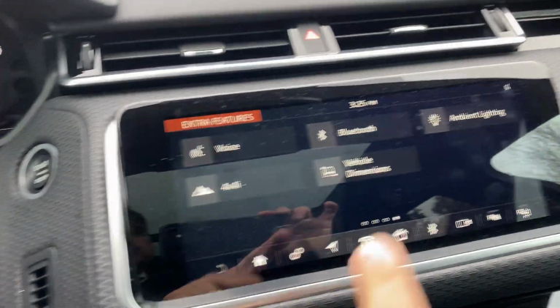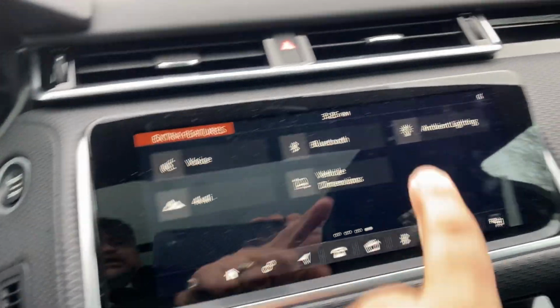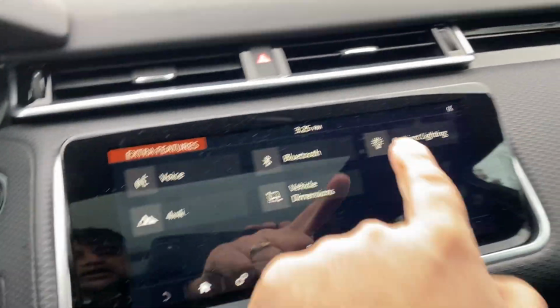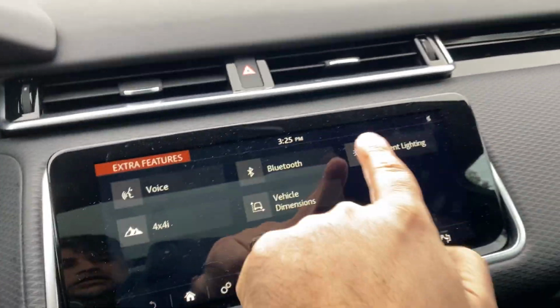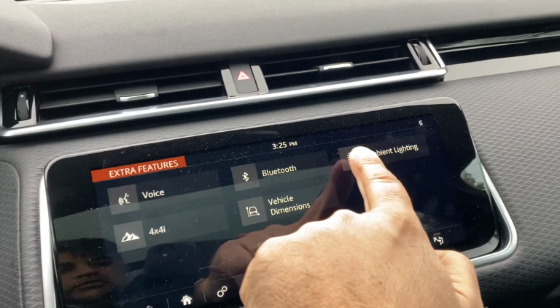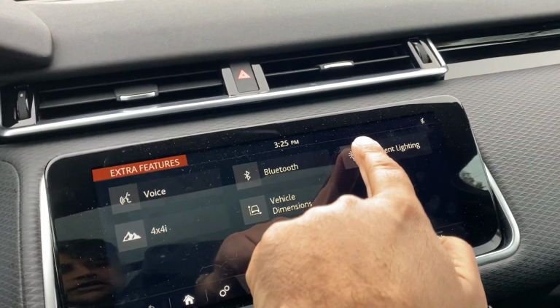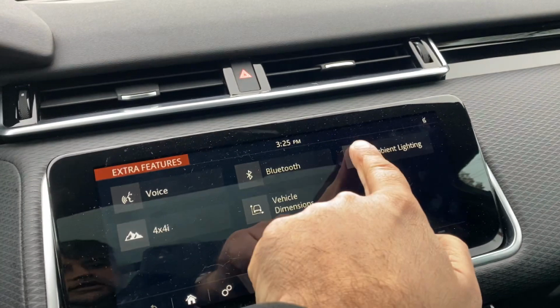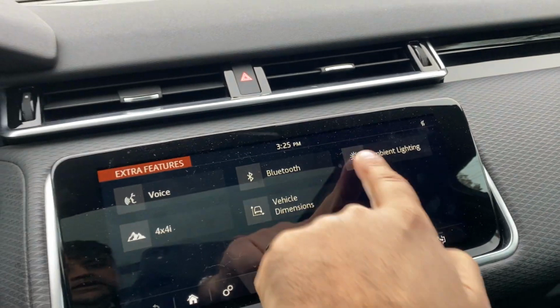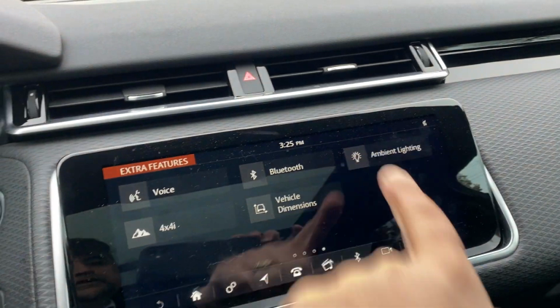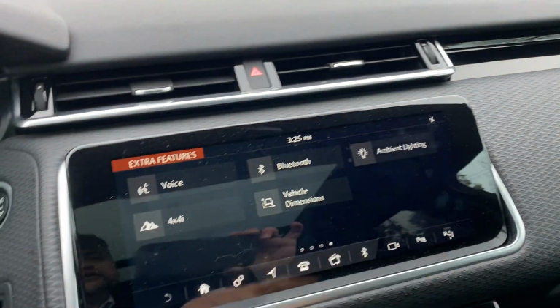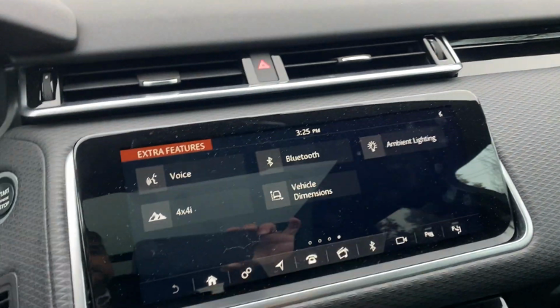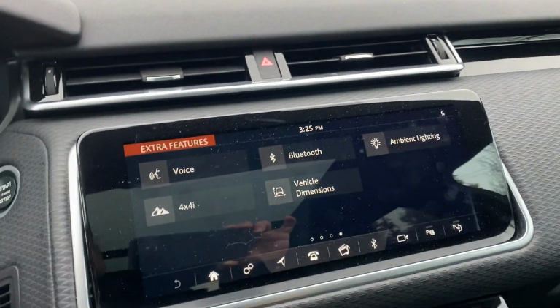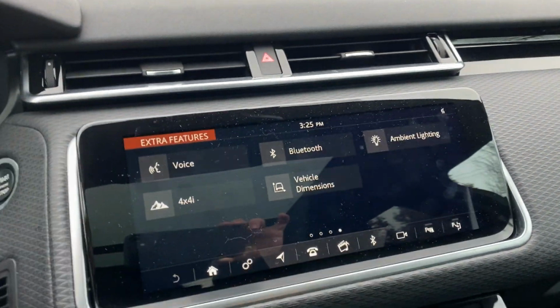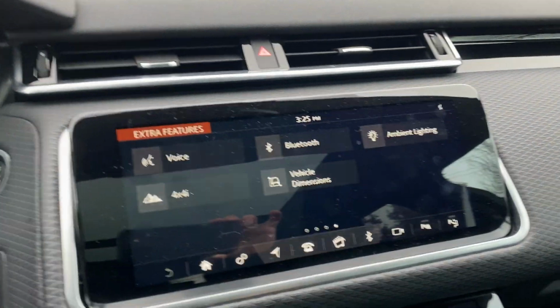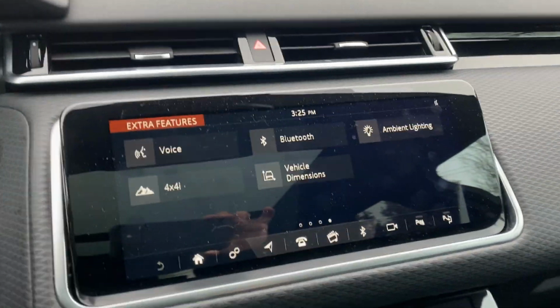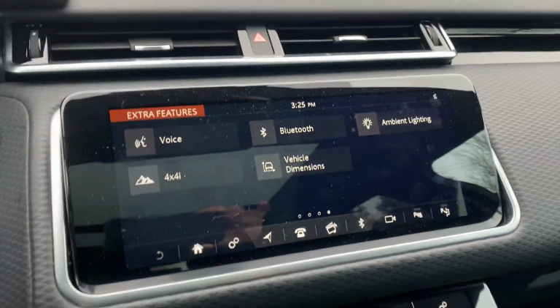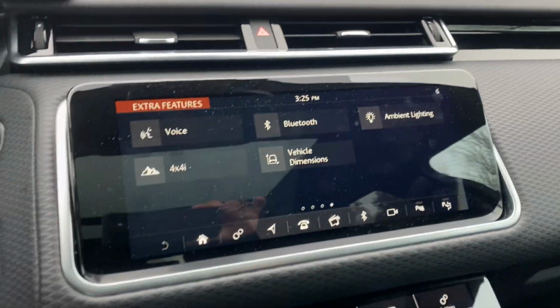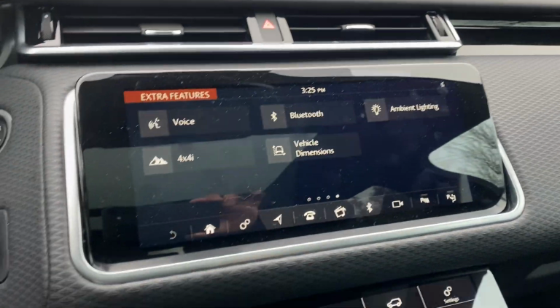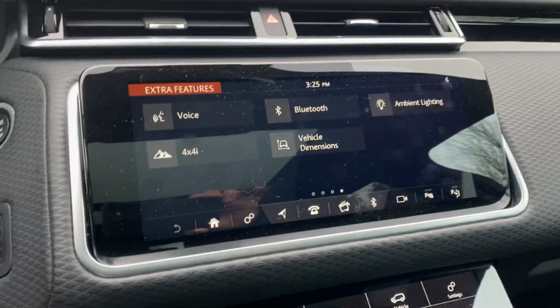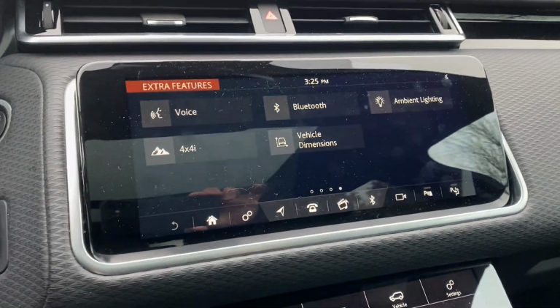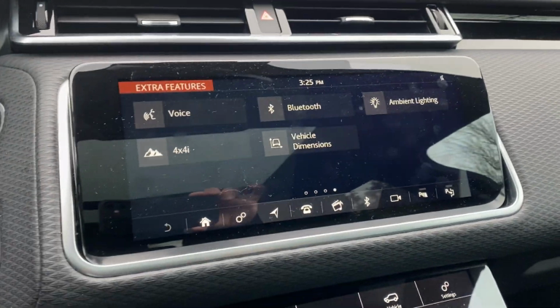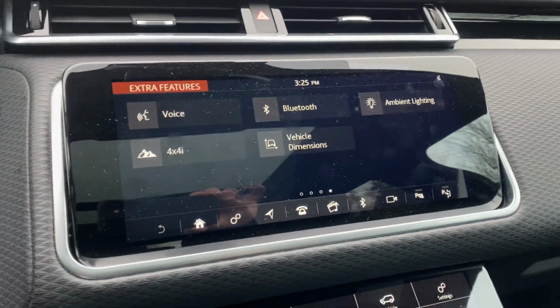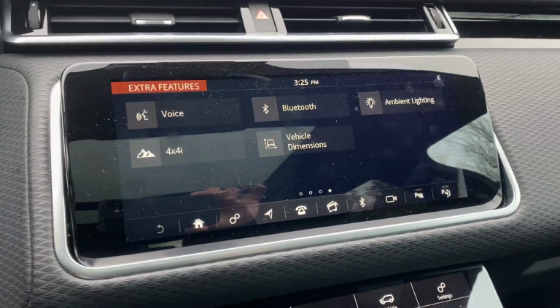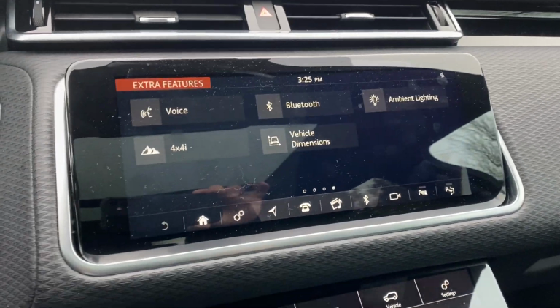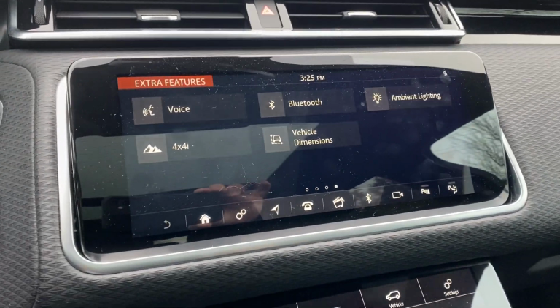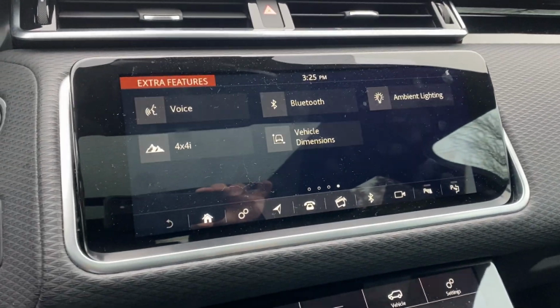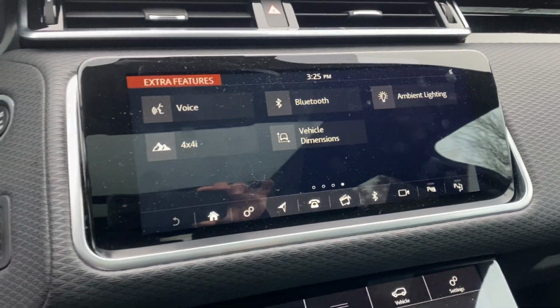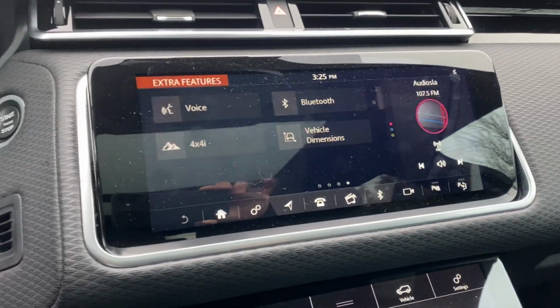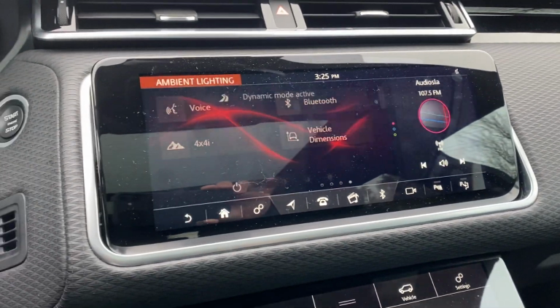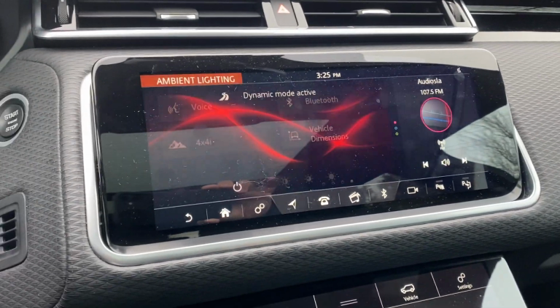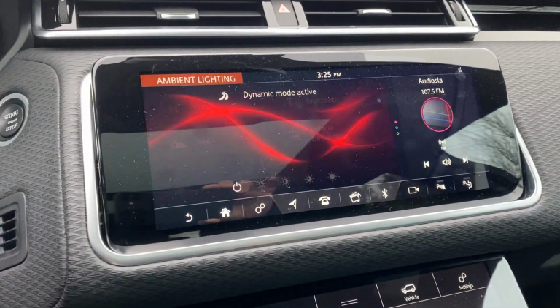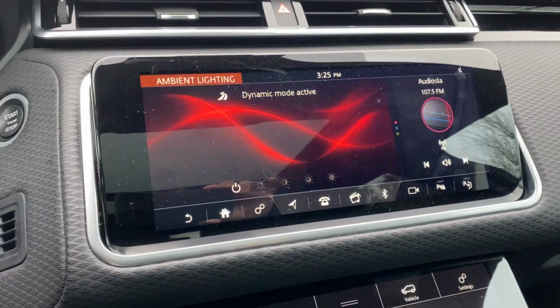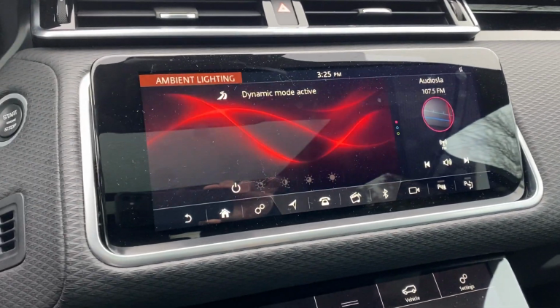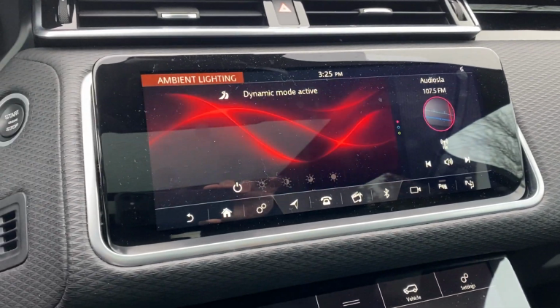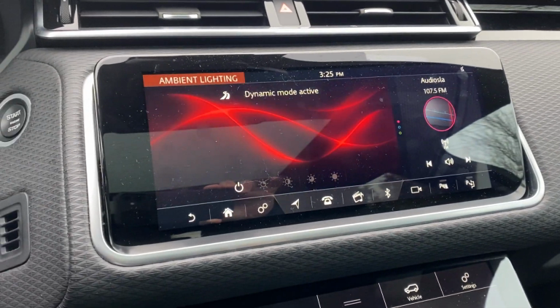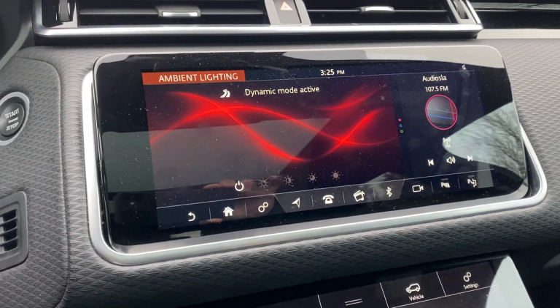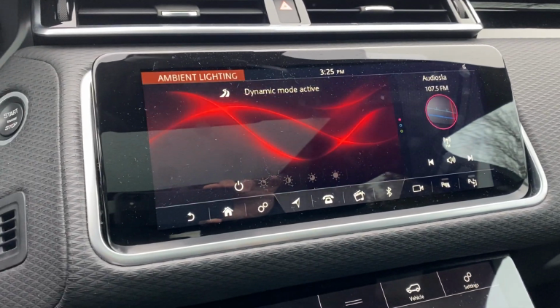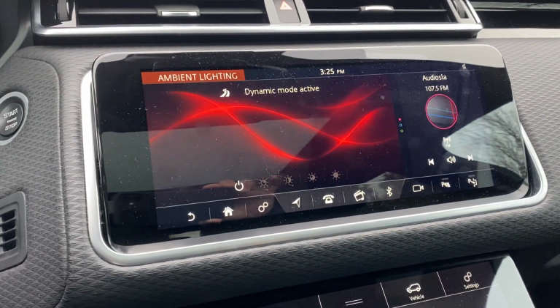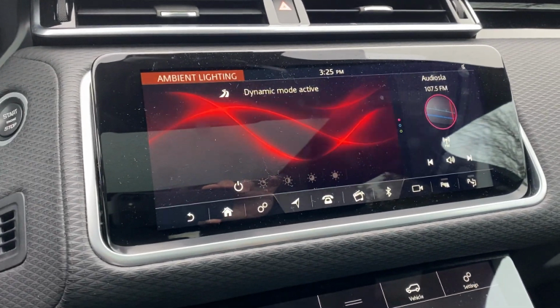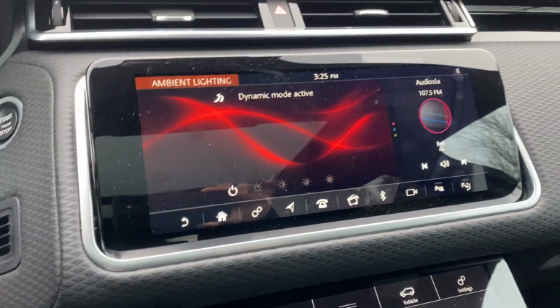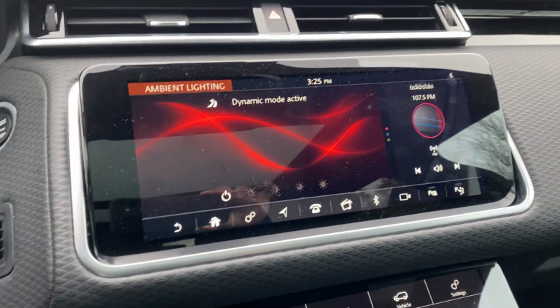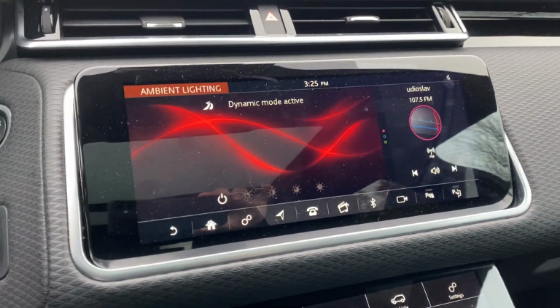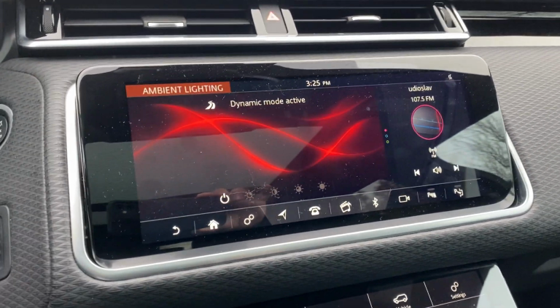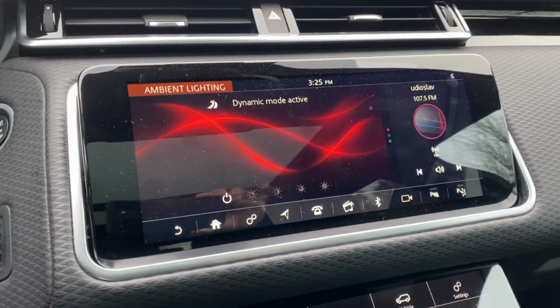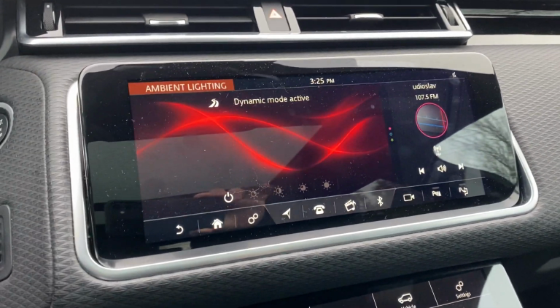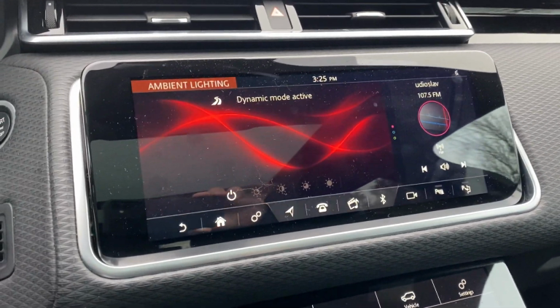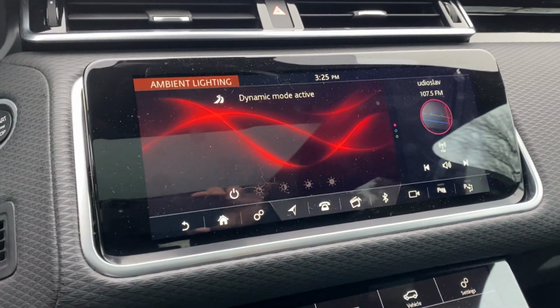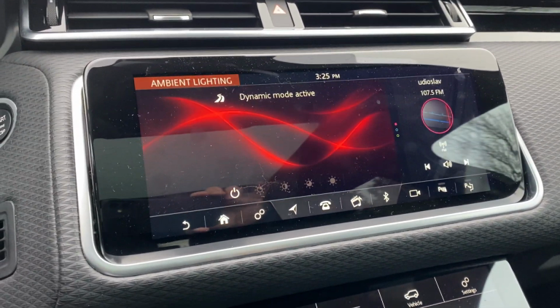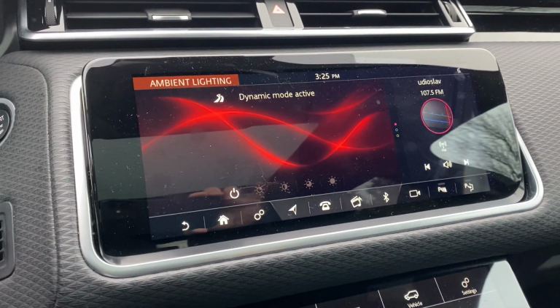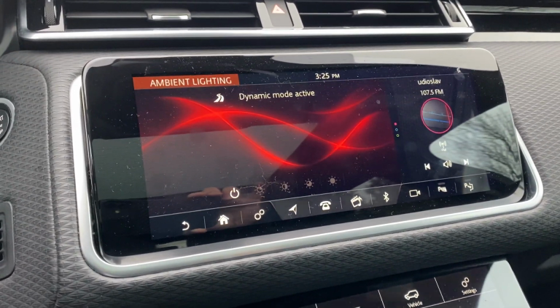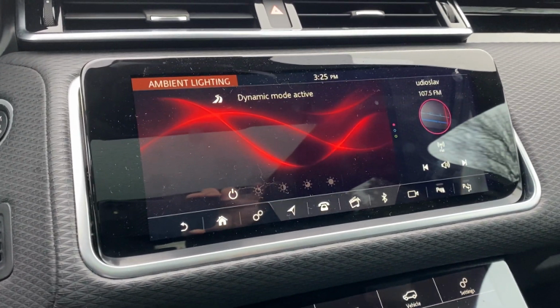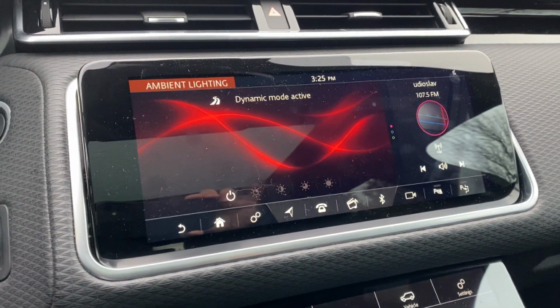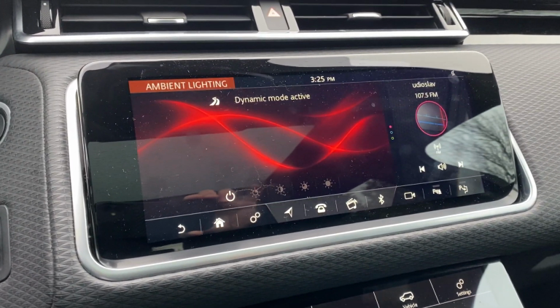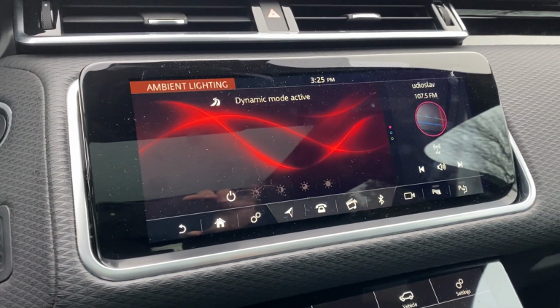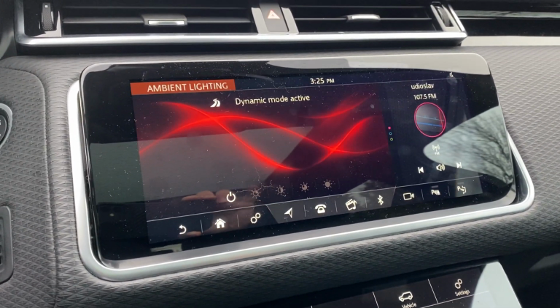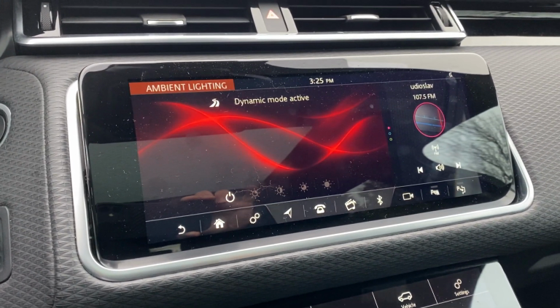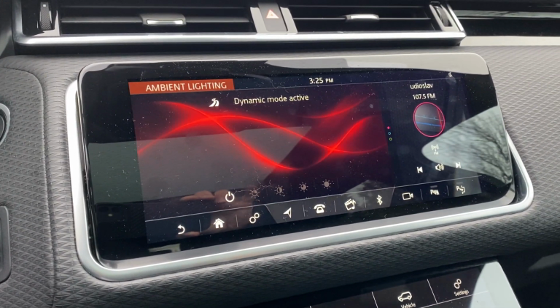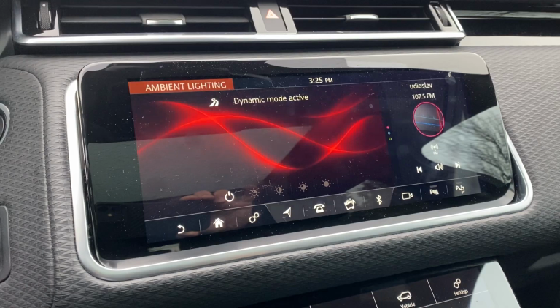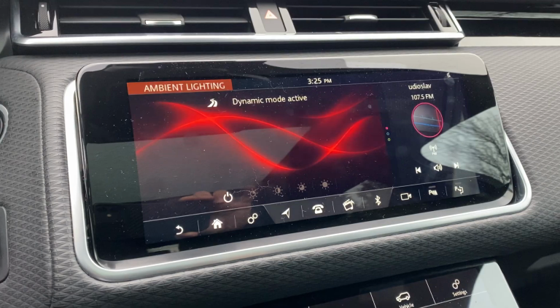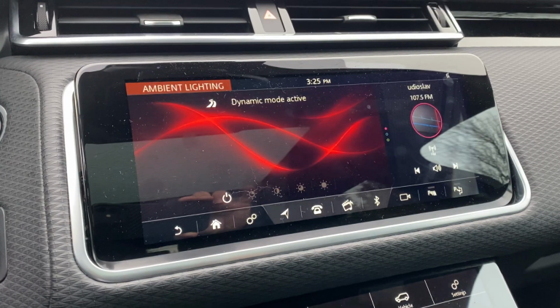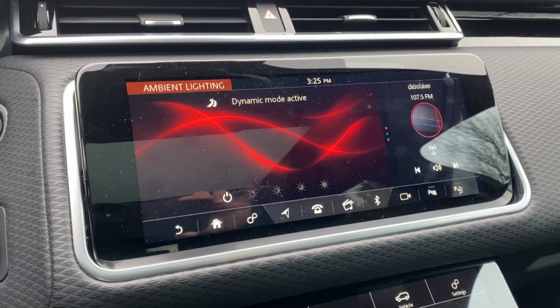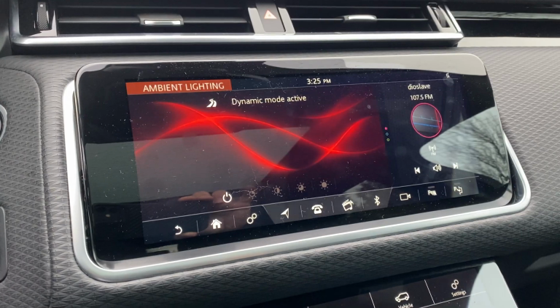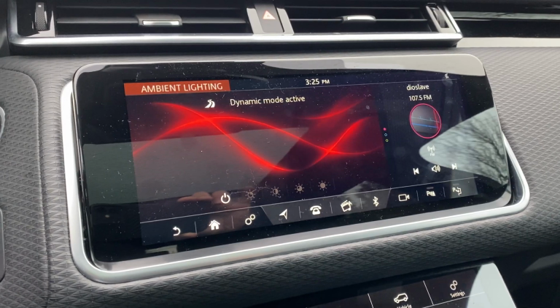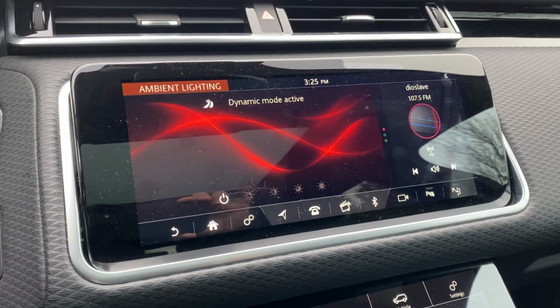Ambient lights — it's one of my favorite options on our vehicles.